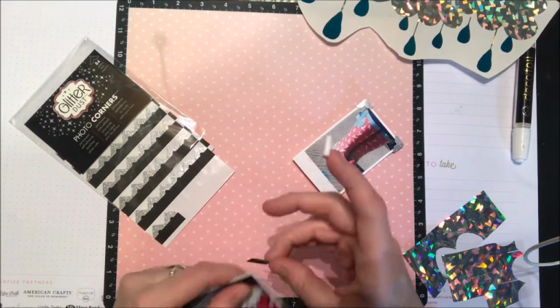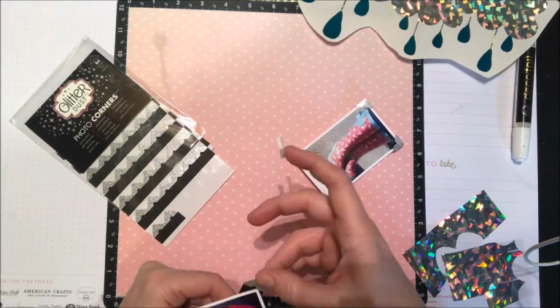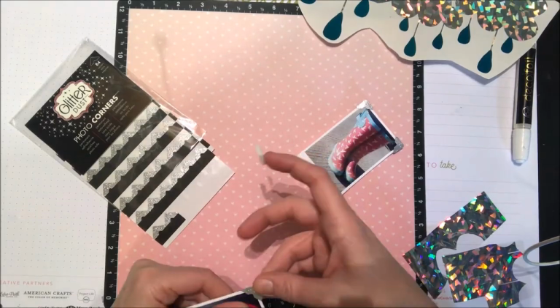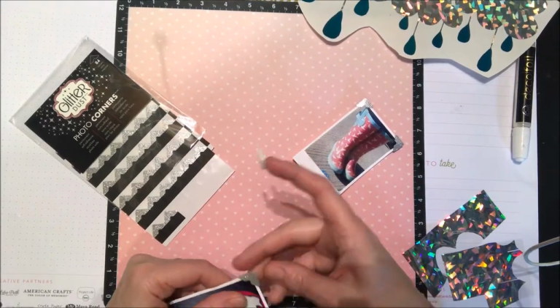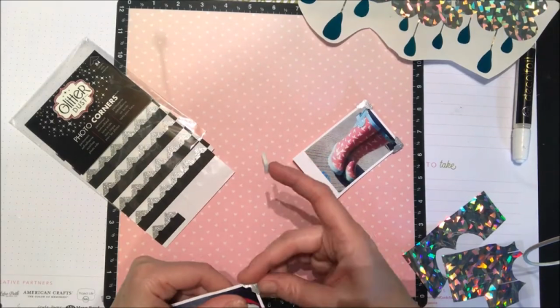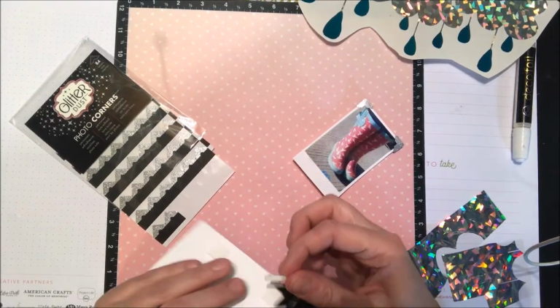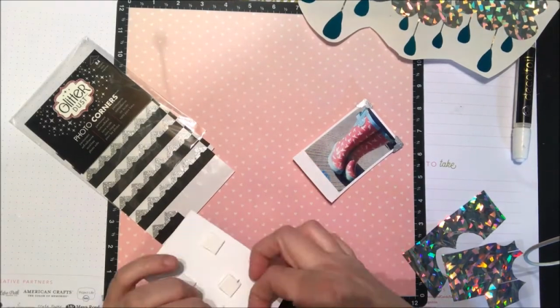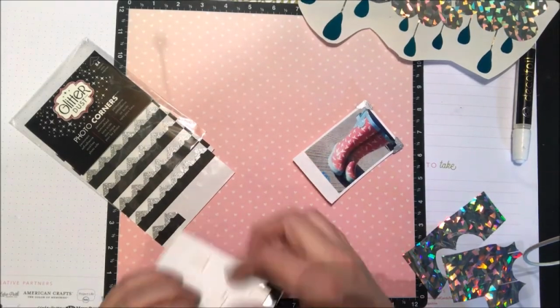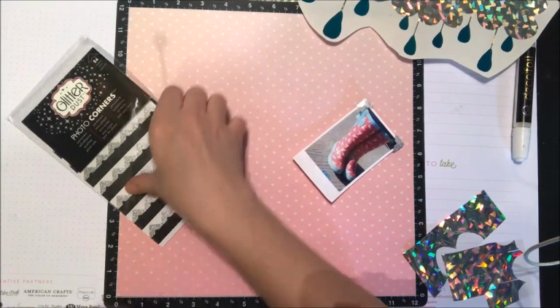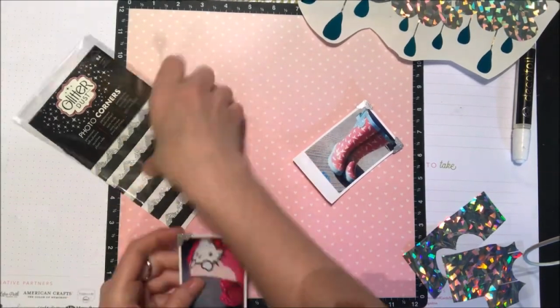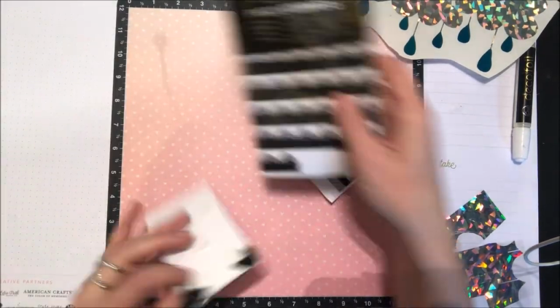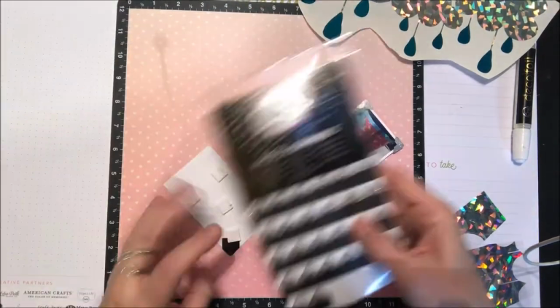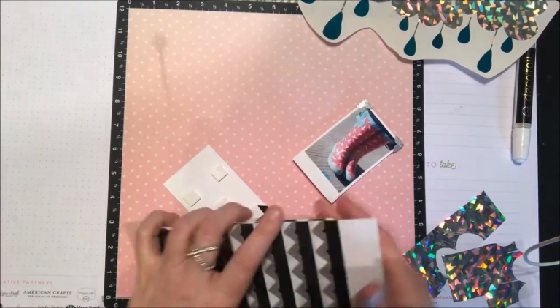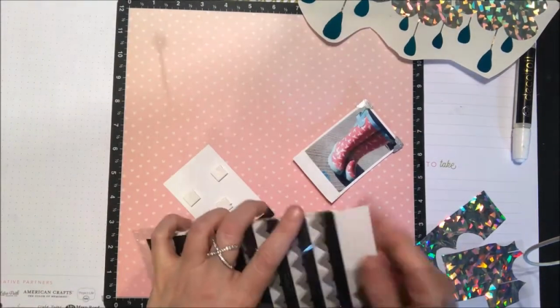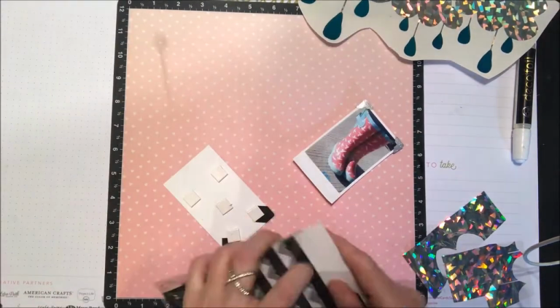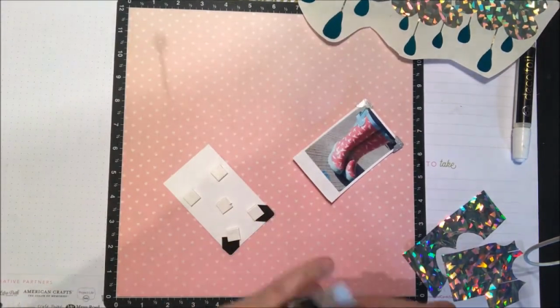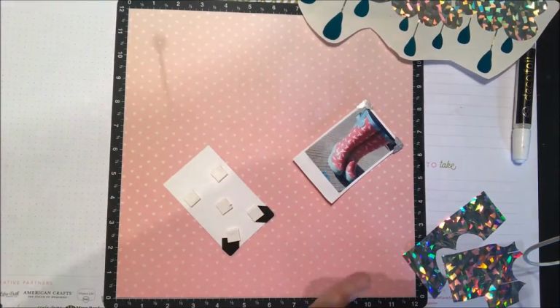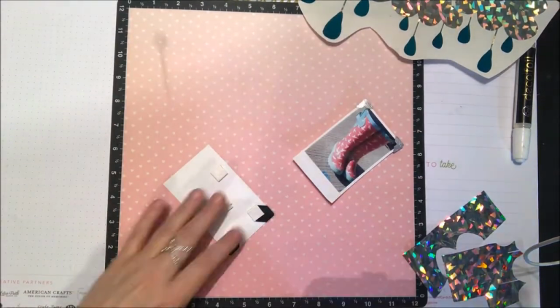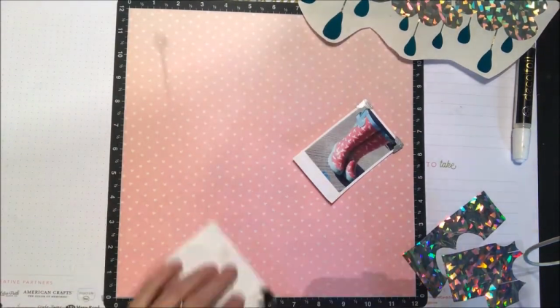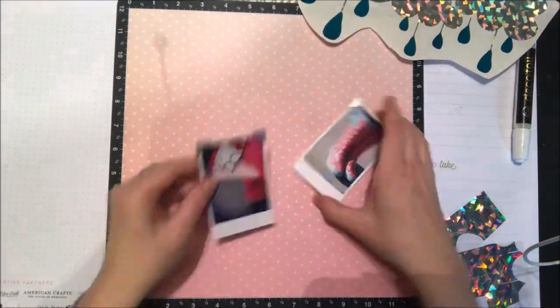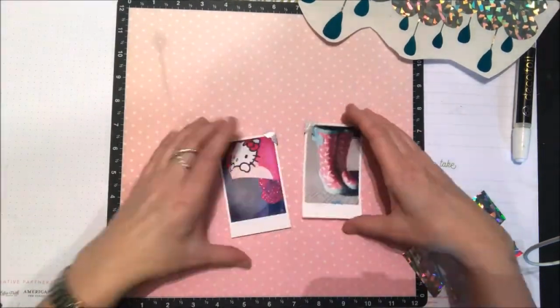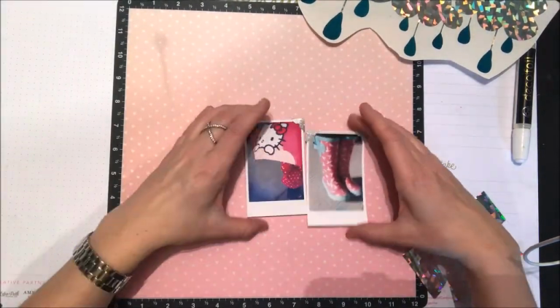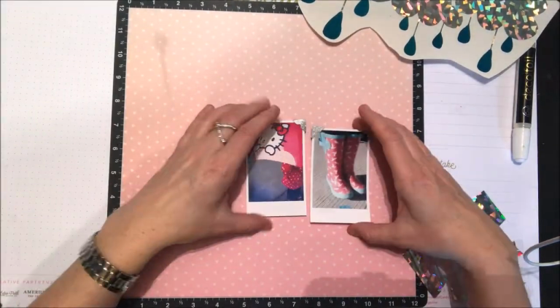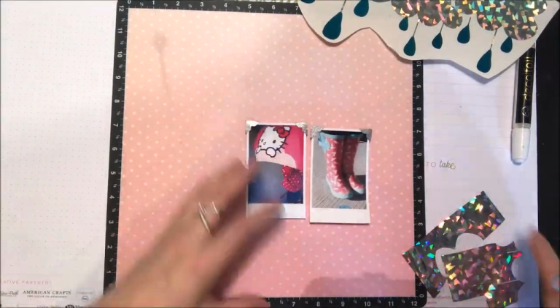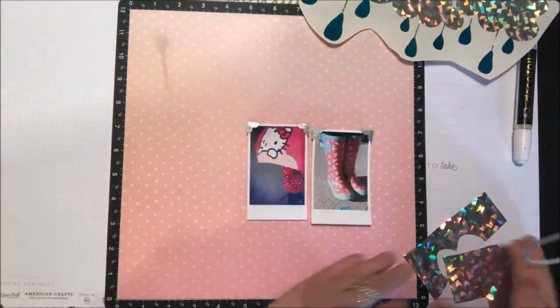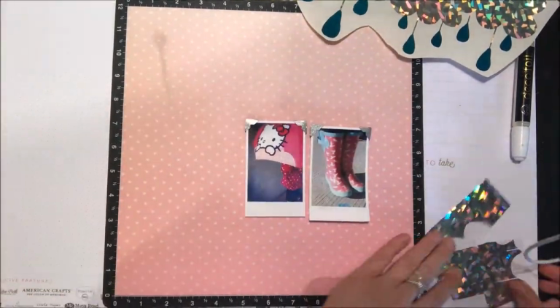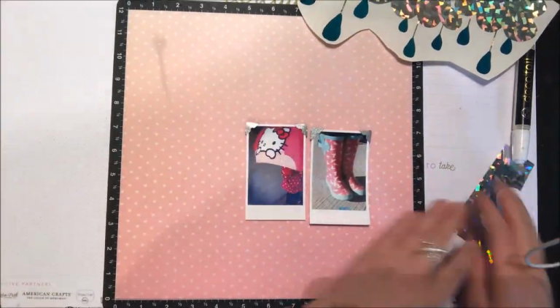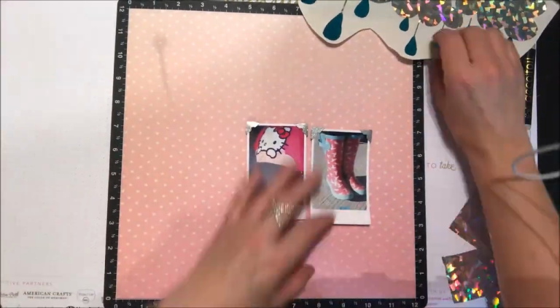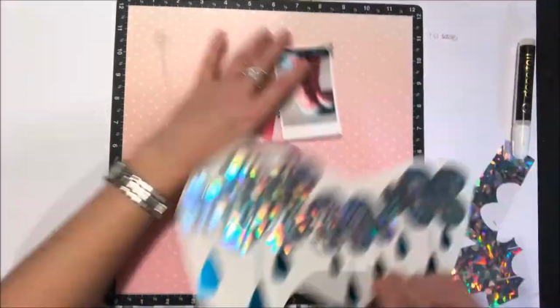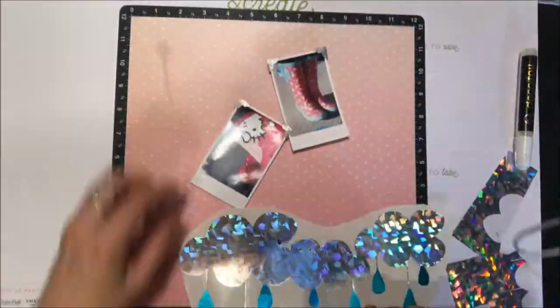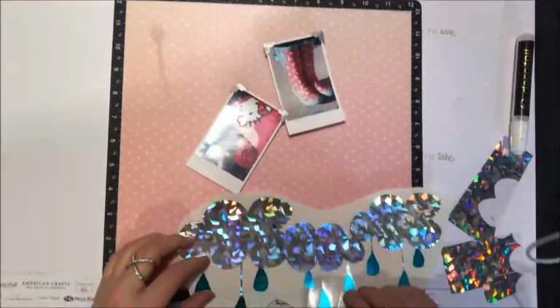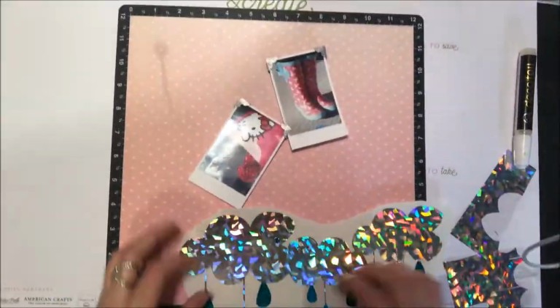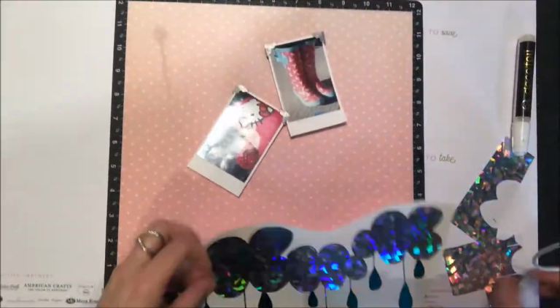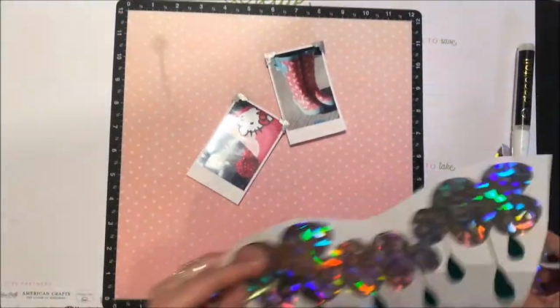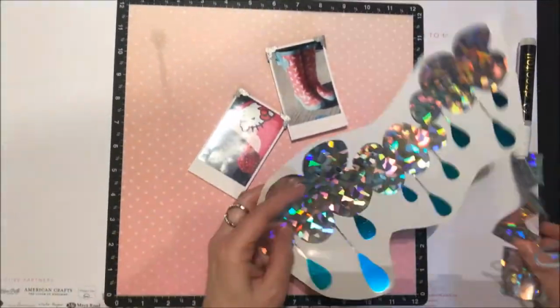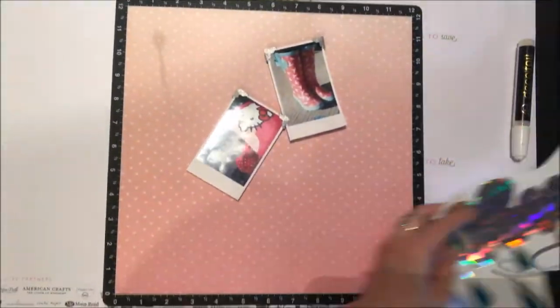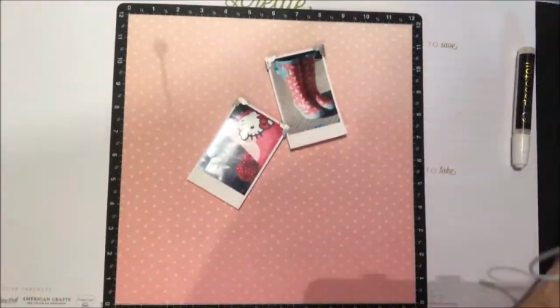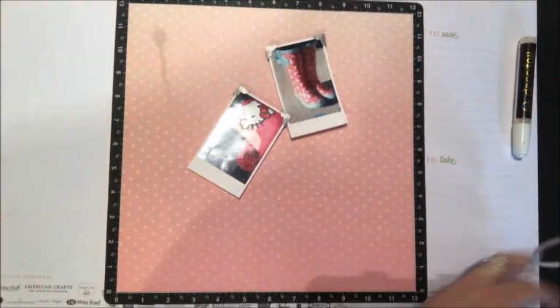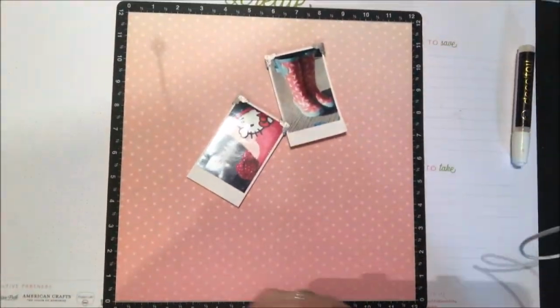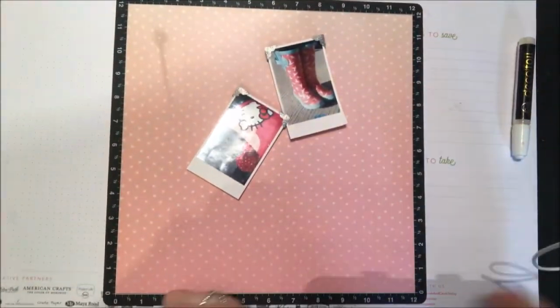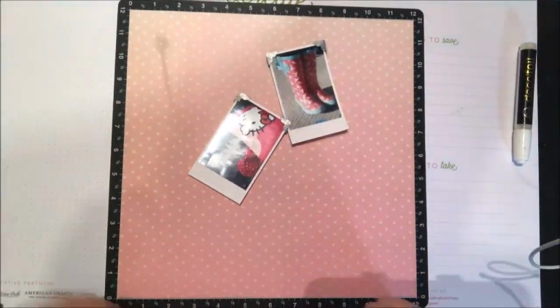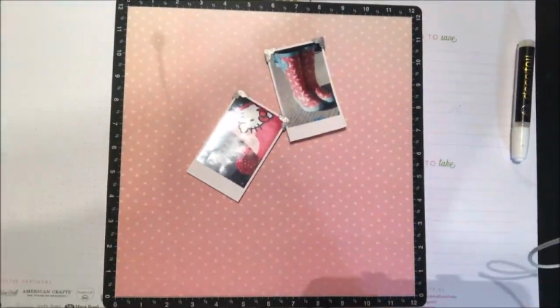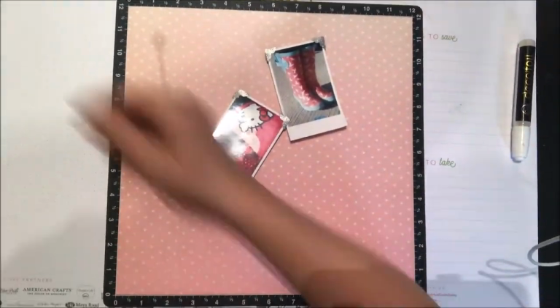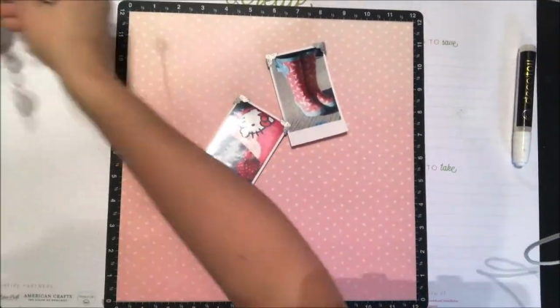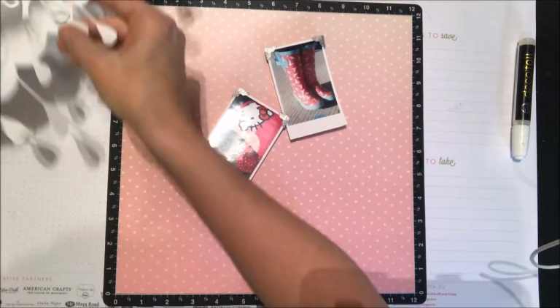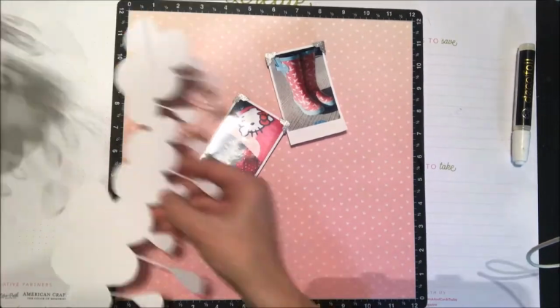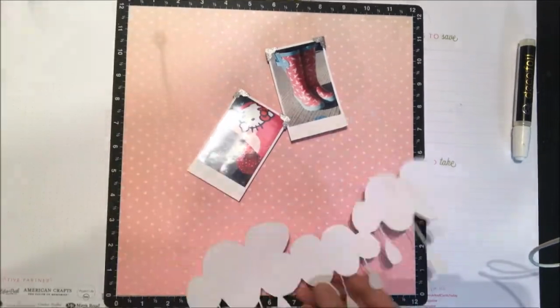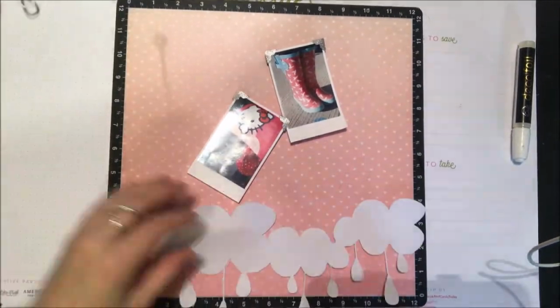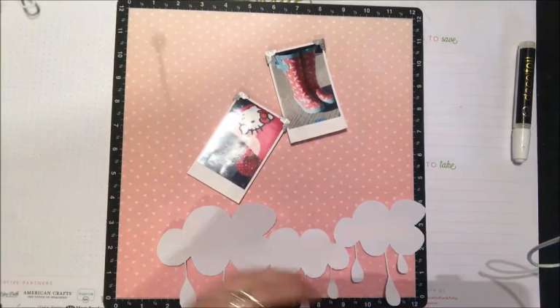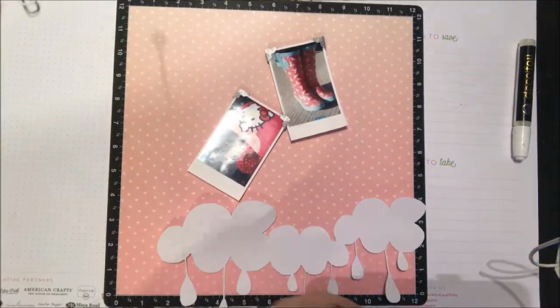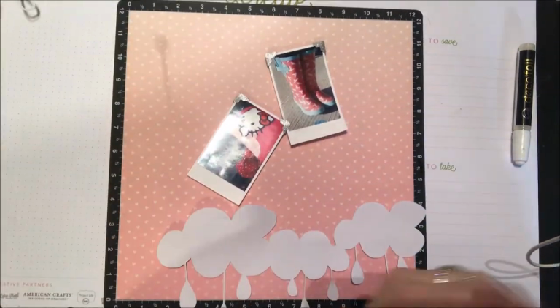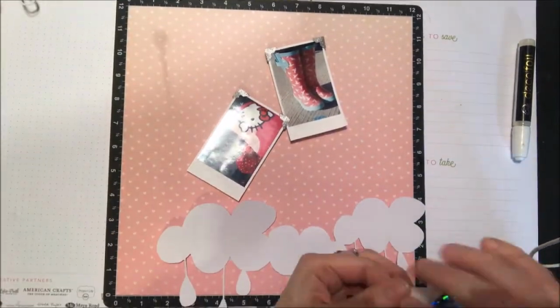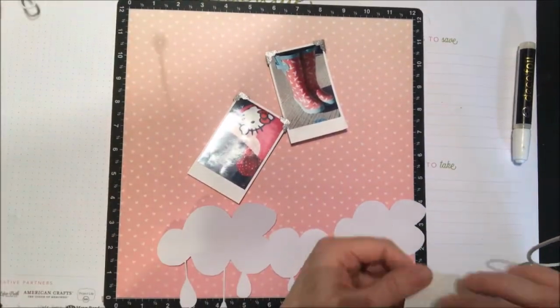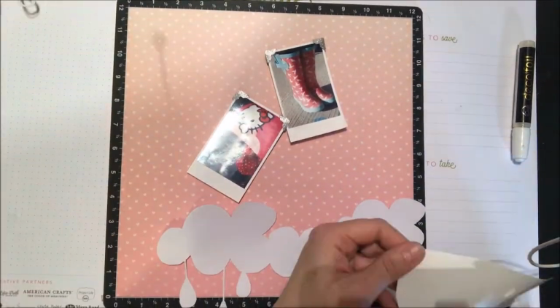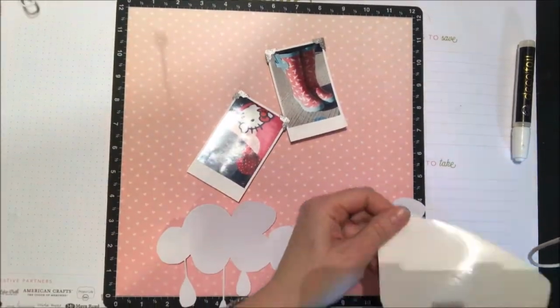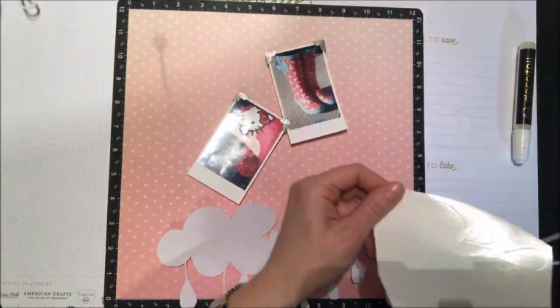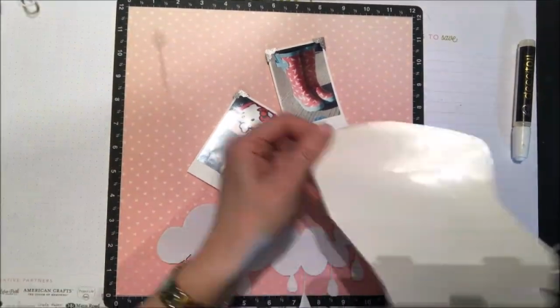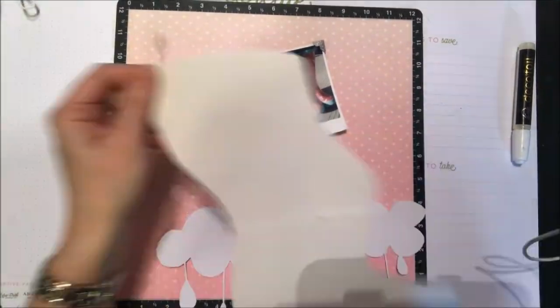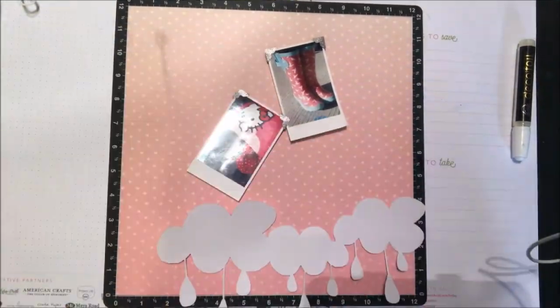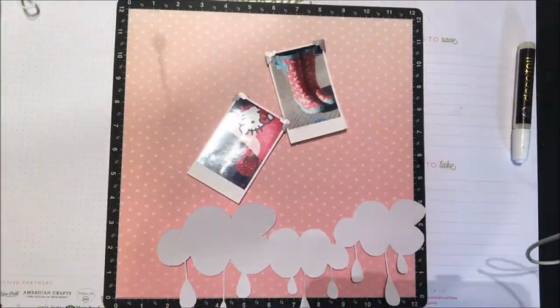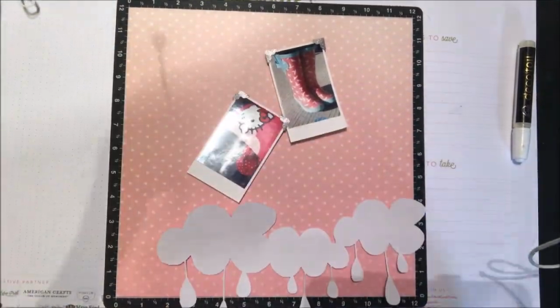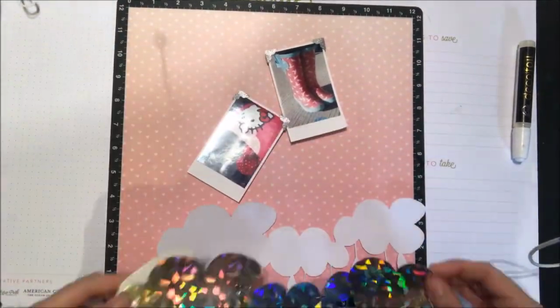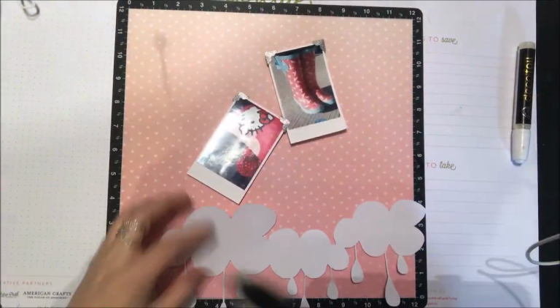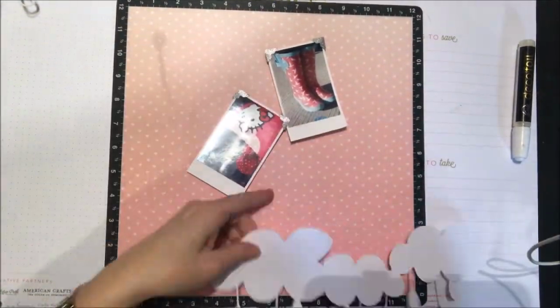It goes a little bit of a milky white color when it's ready to go, and then I'm just going to use my scraps of the foil just to touch that up.